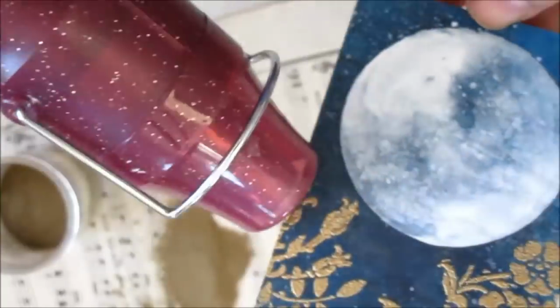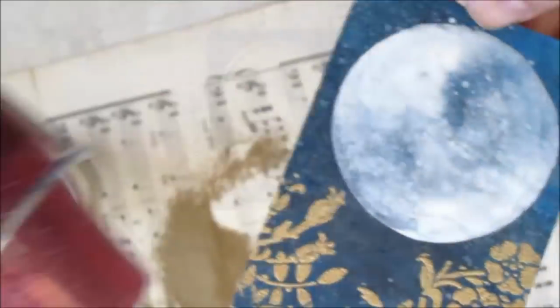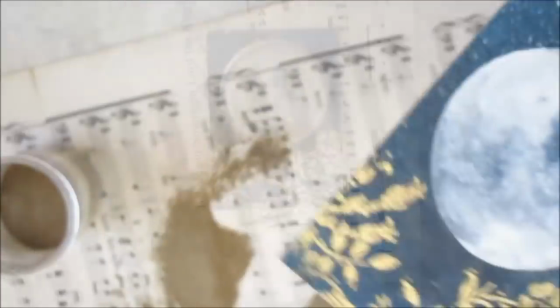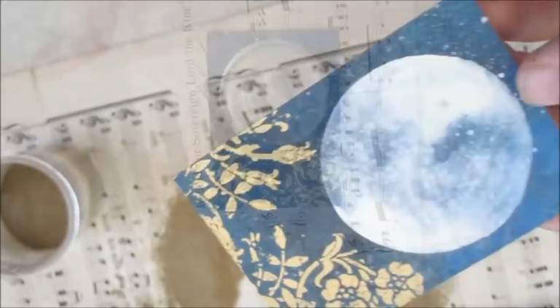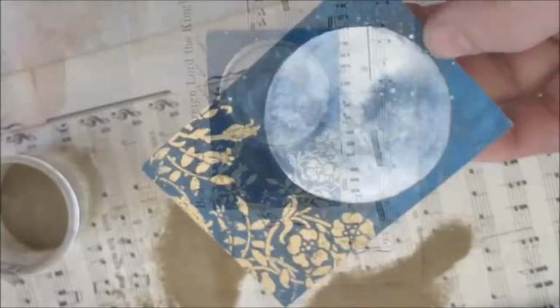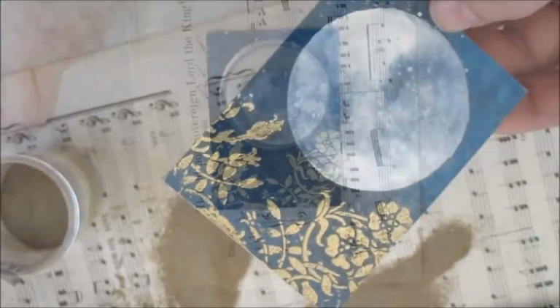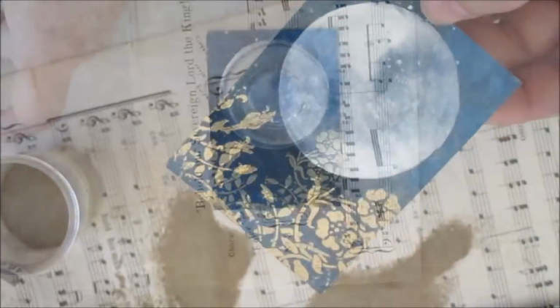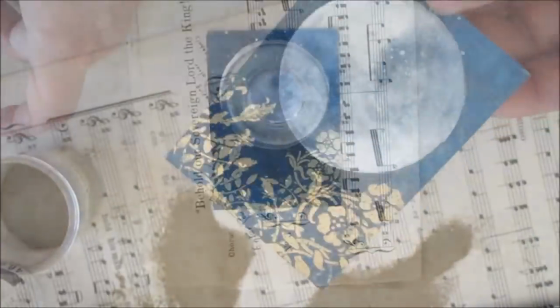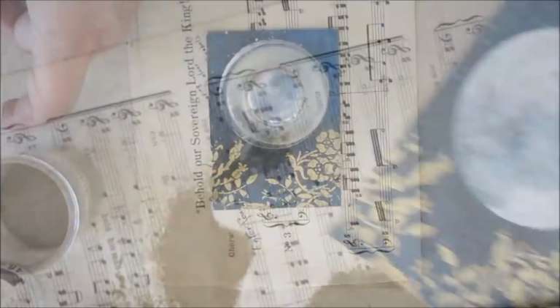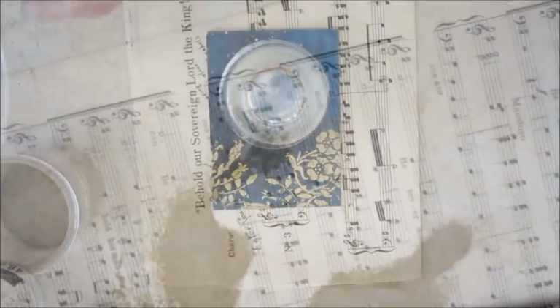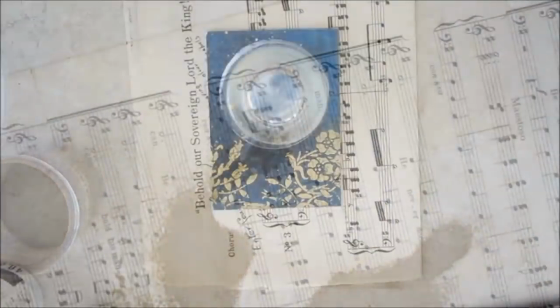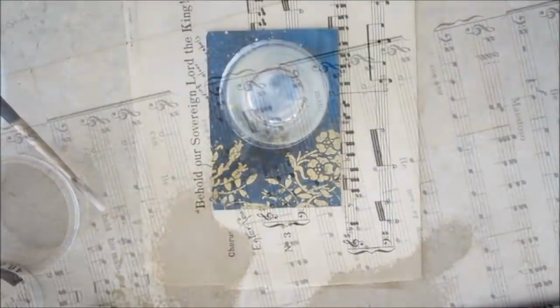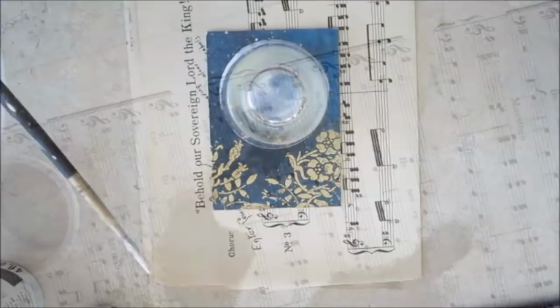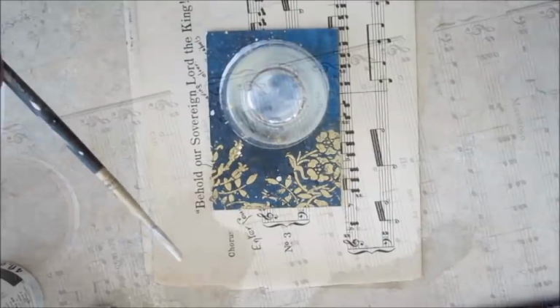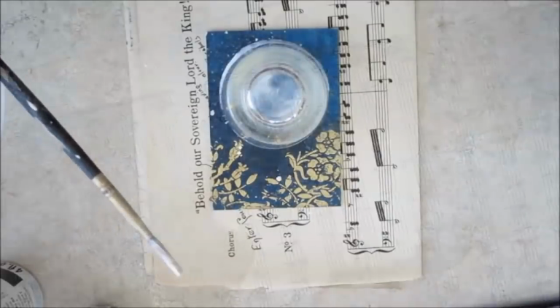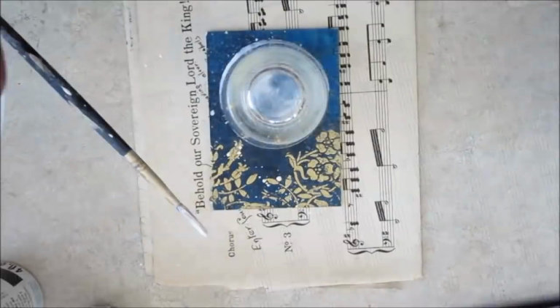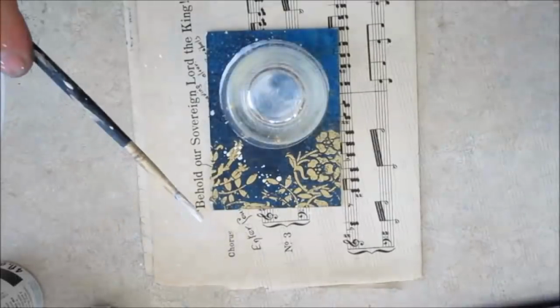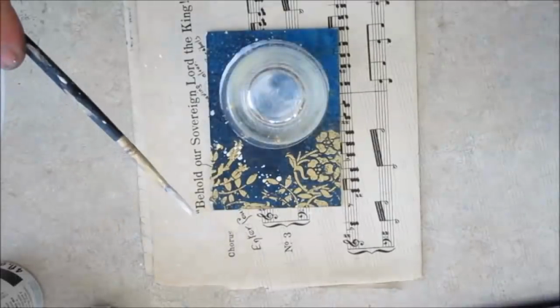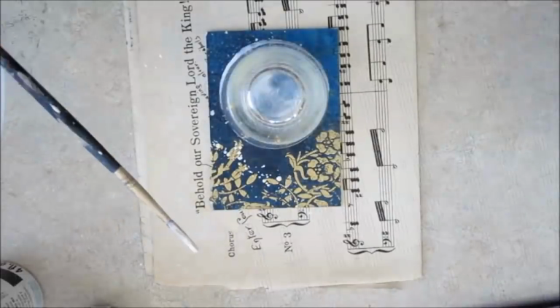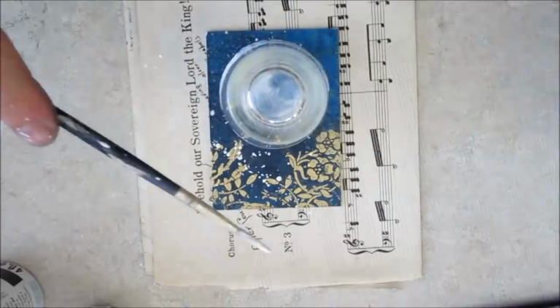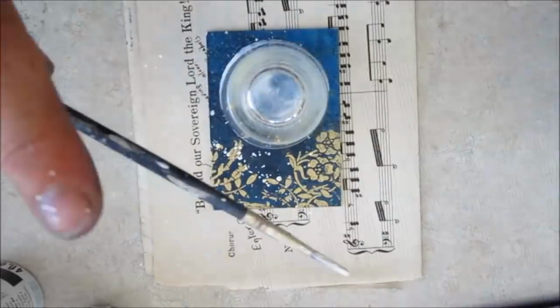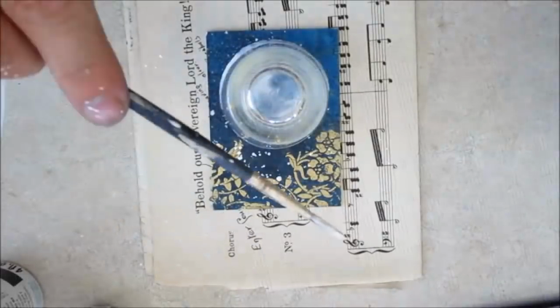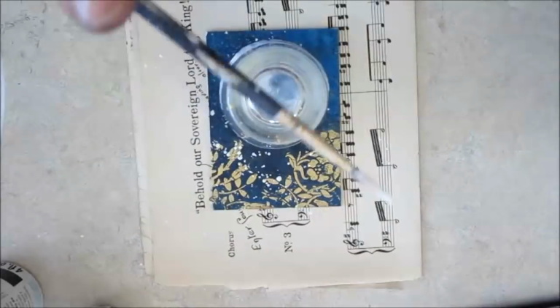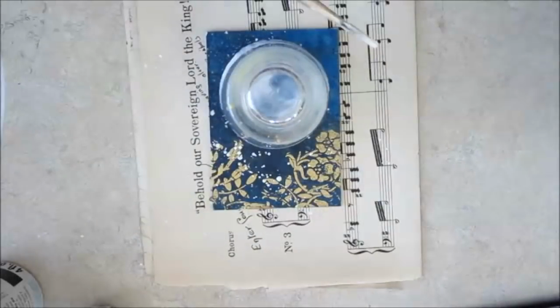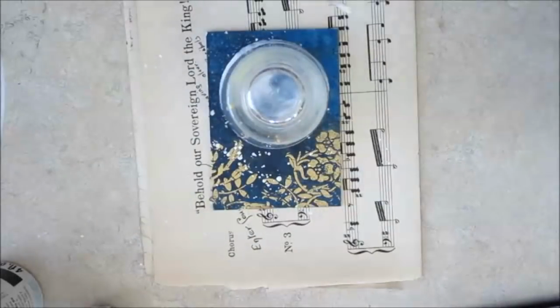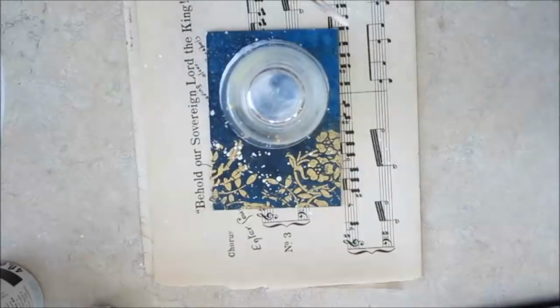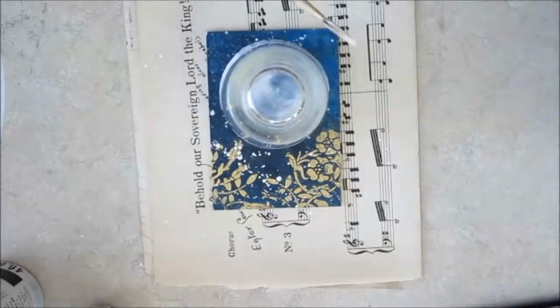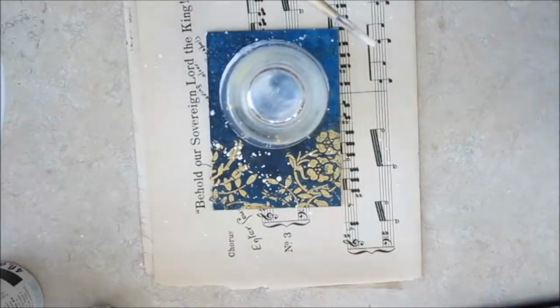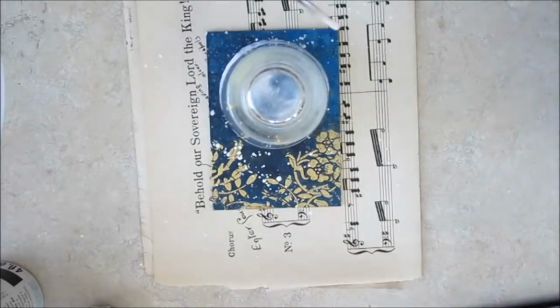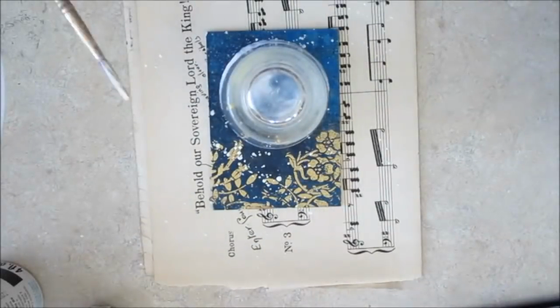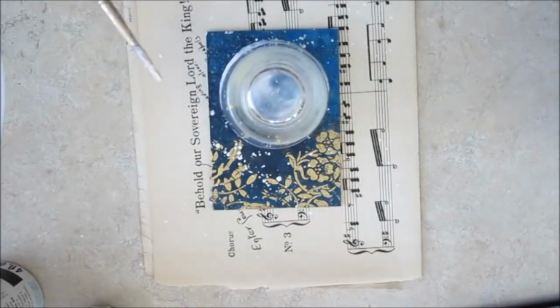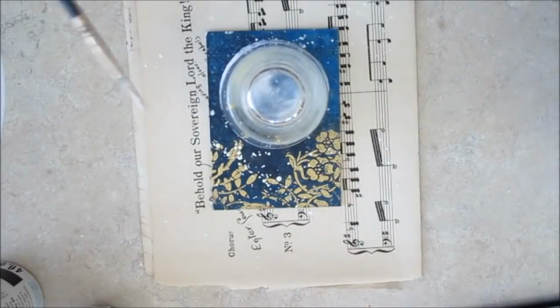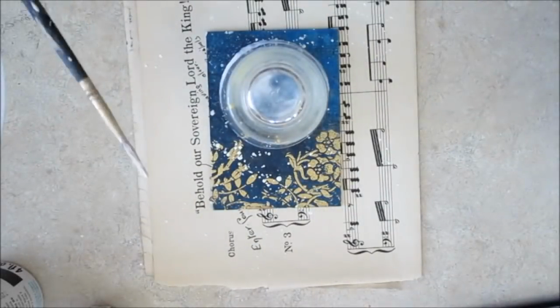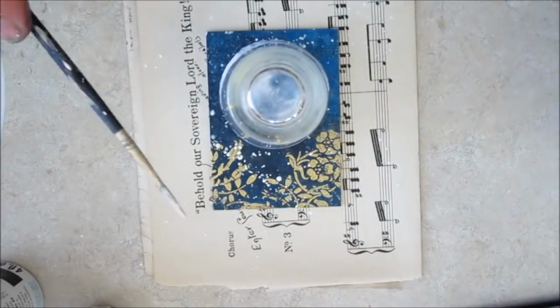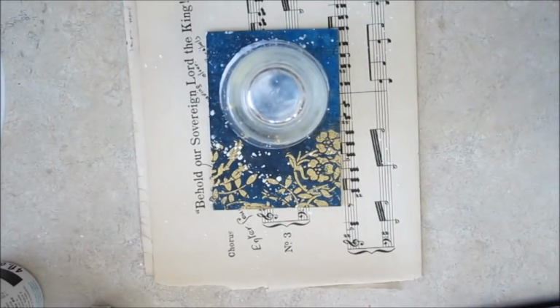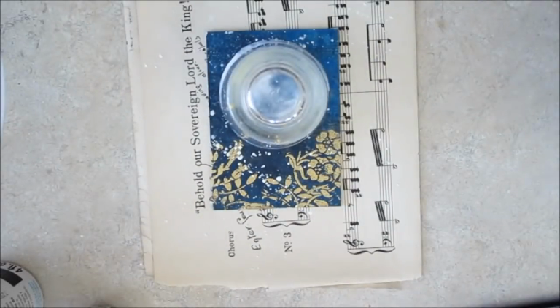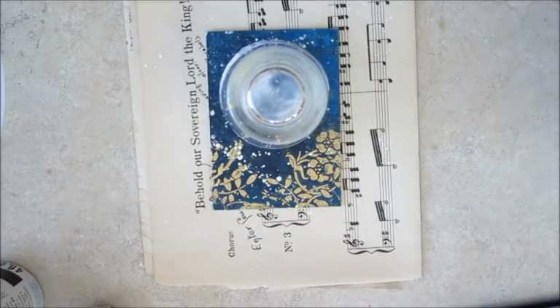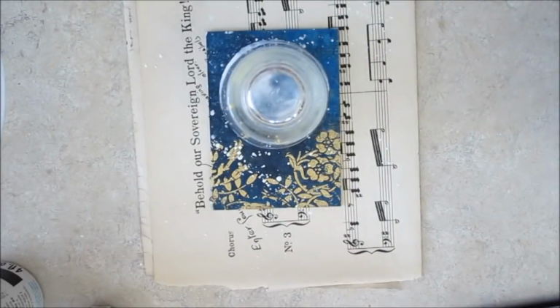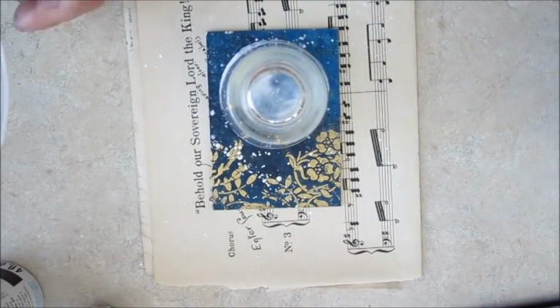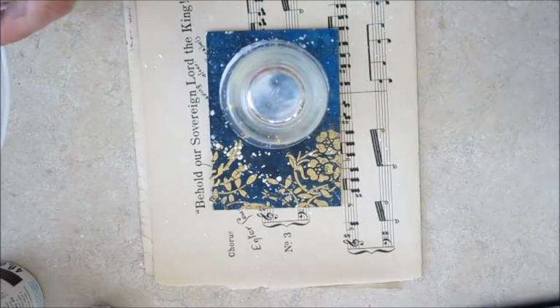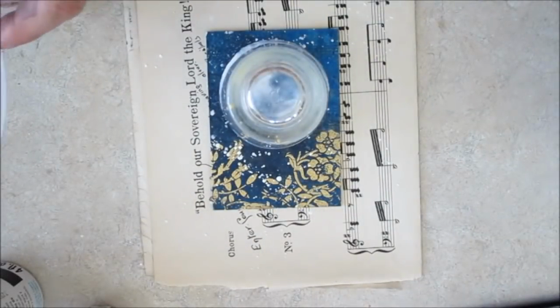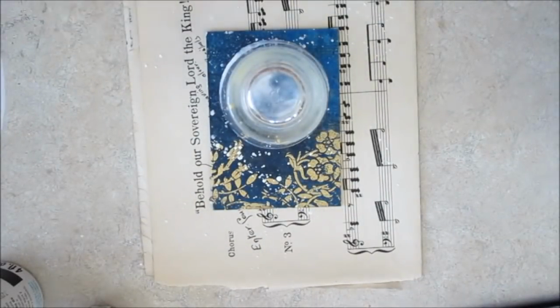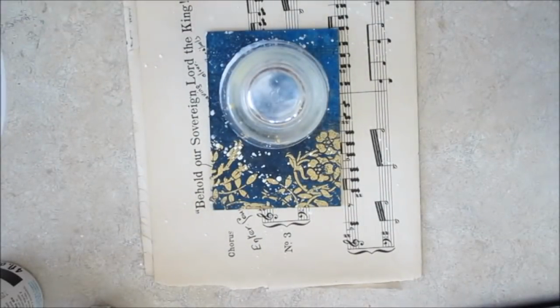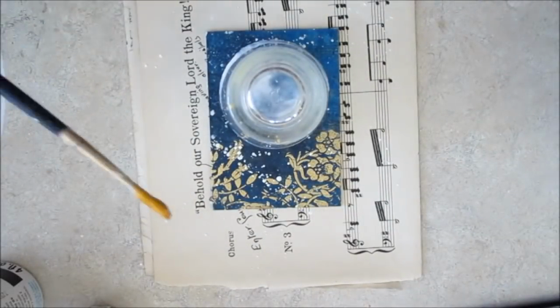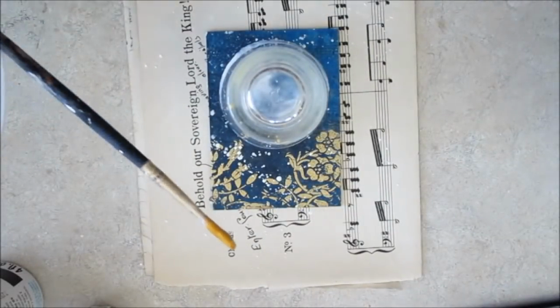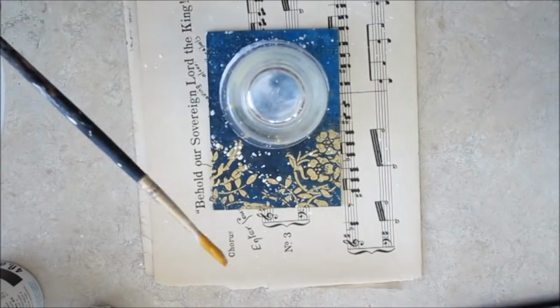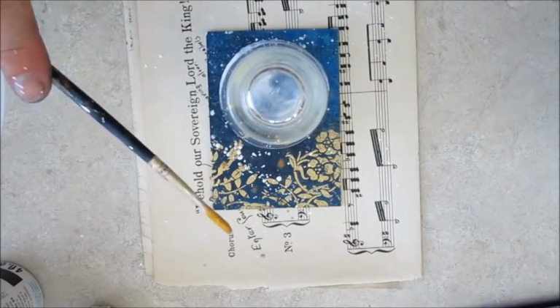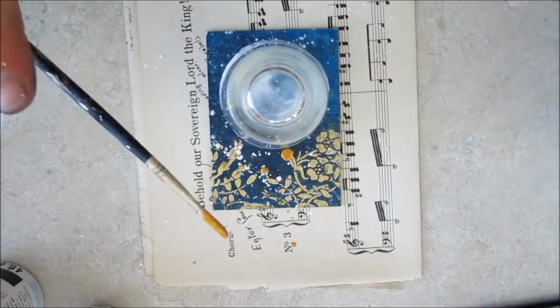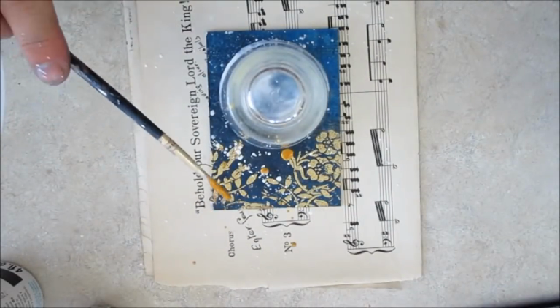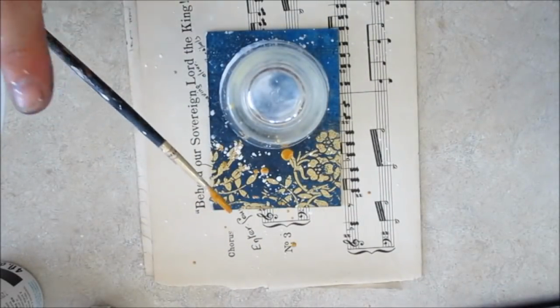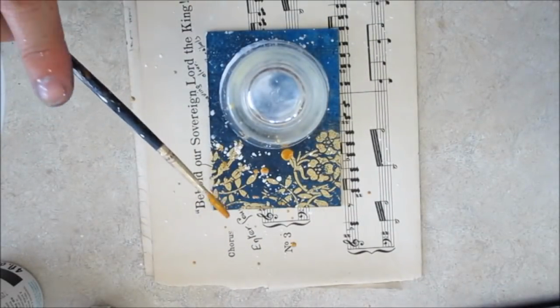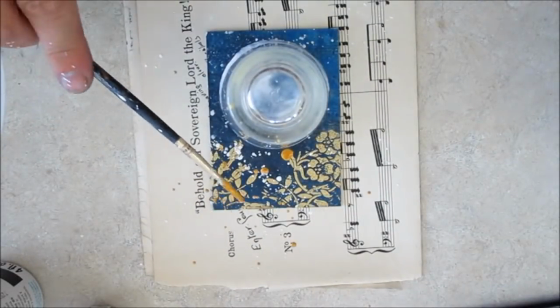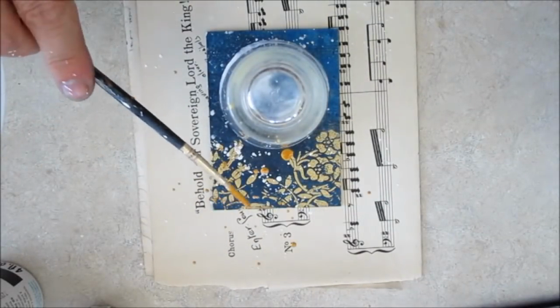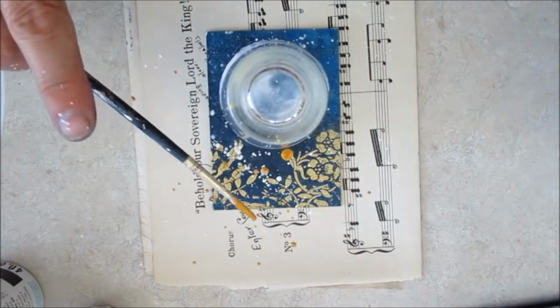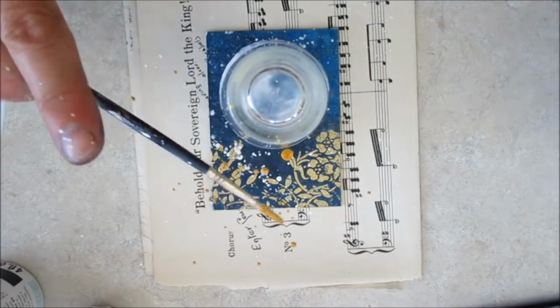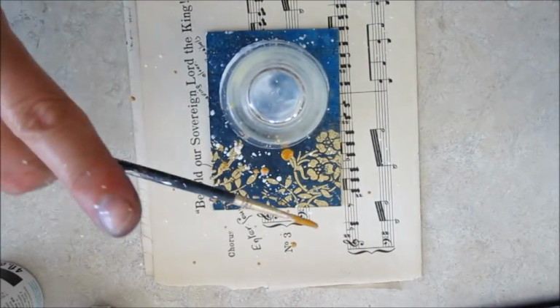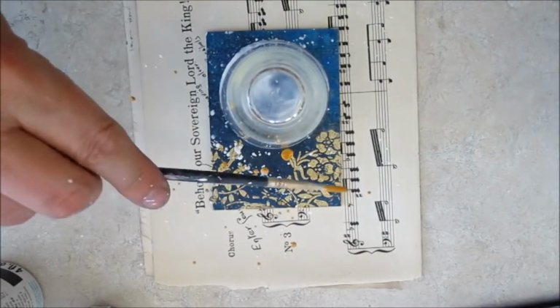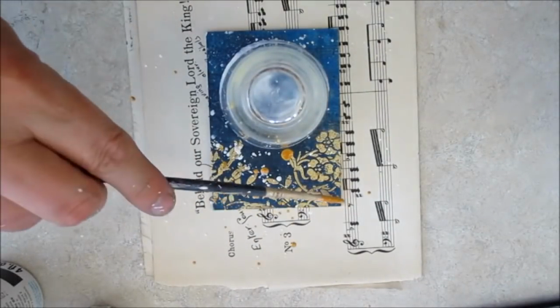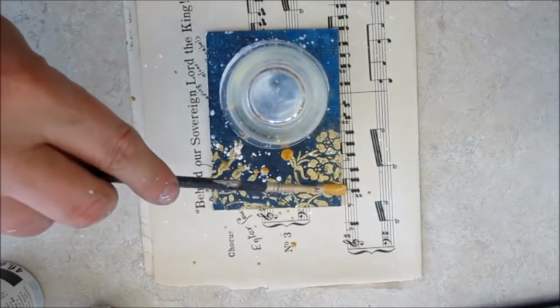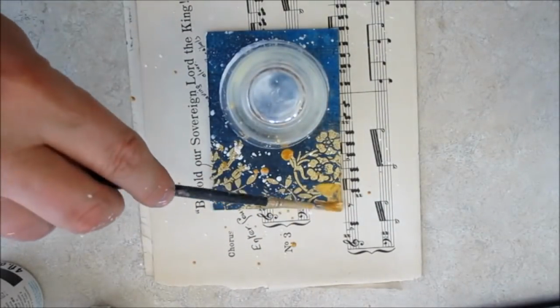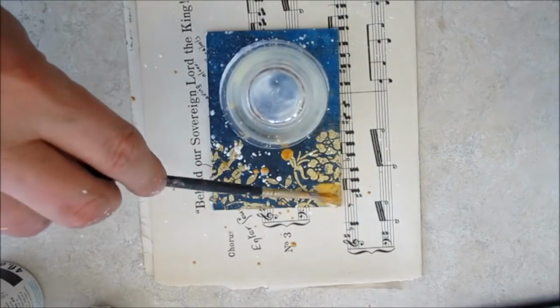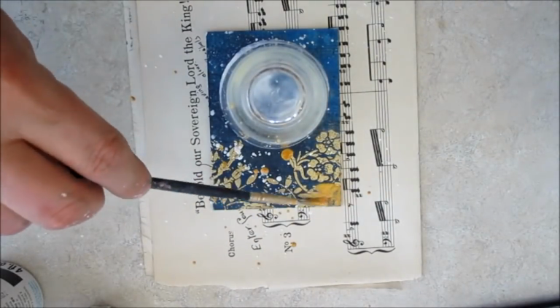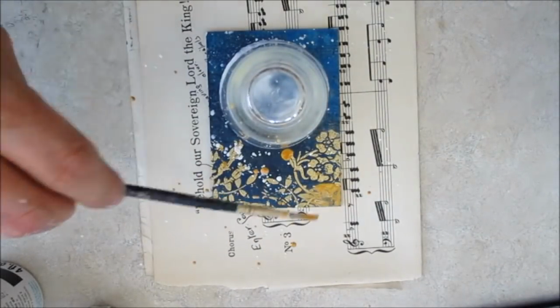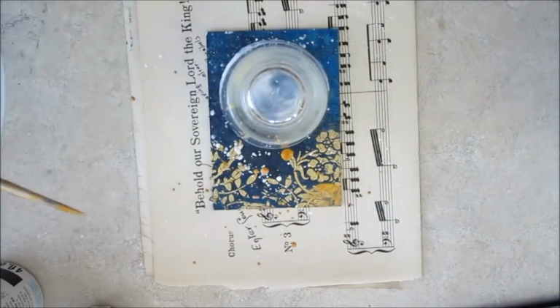Another splatter of stars is added. The glass used as the template protects my moon.